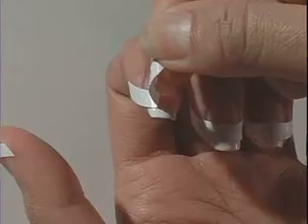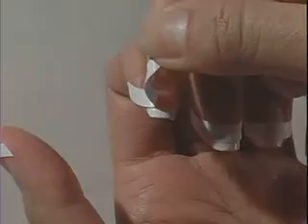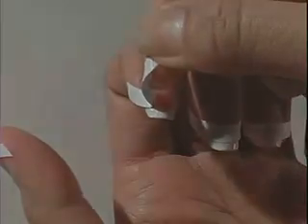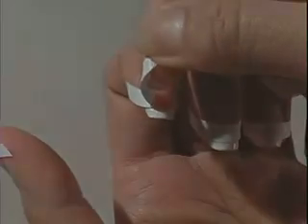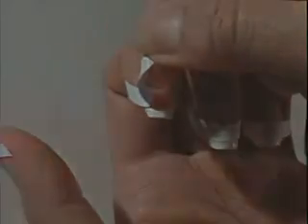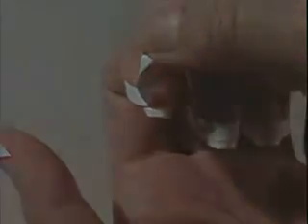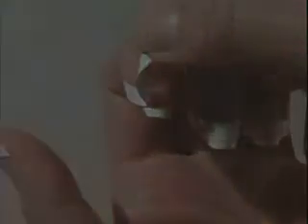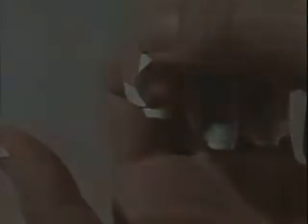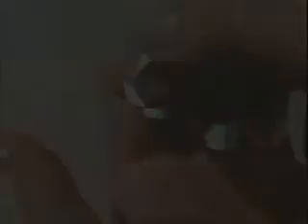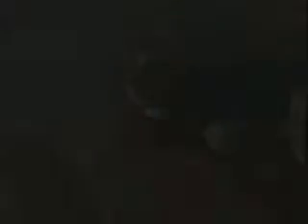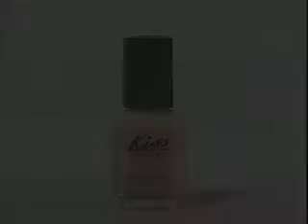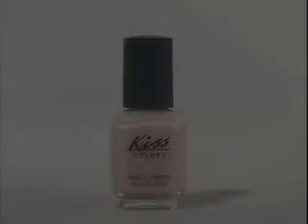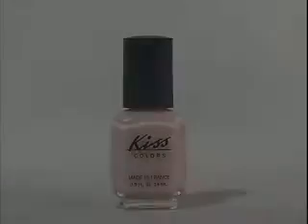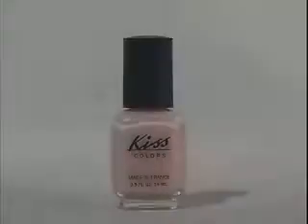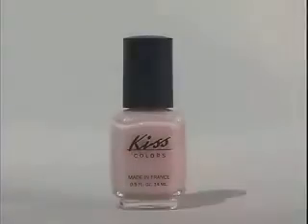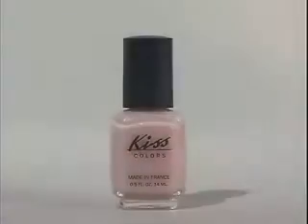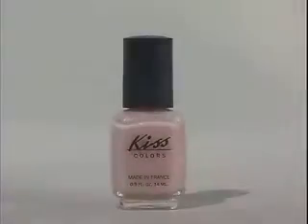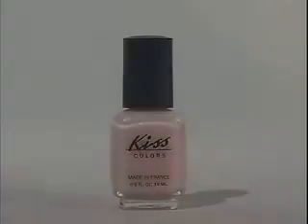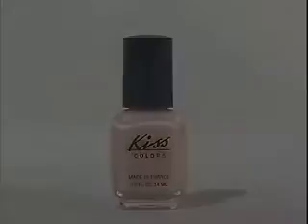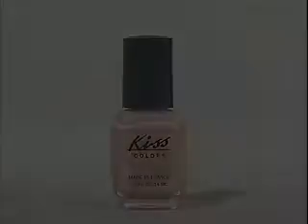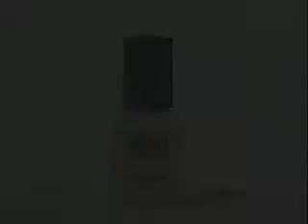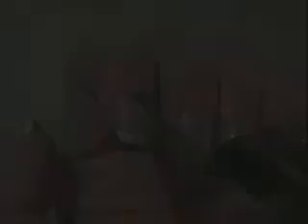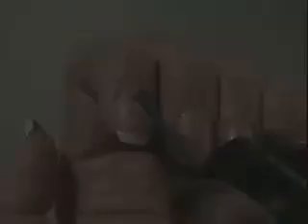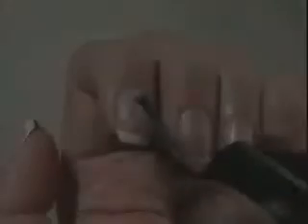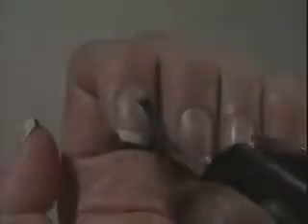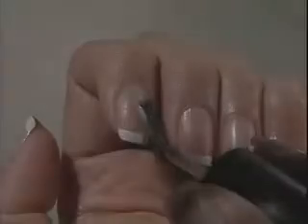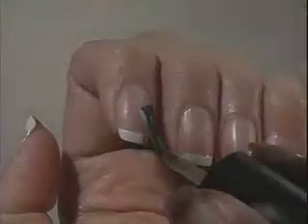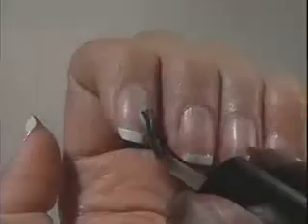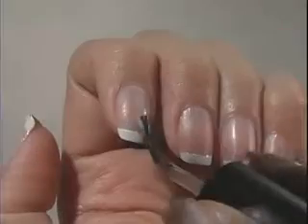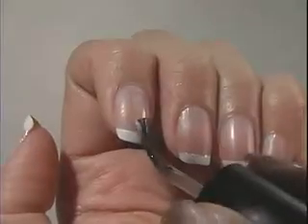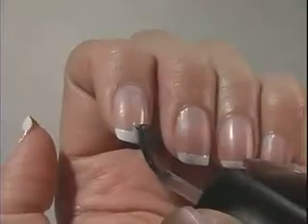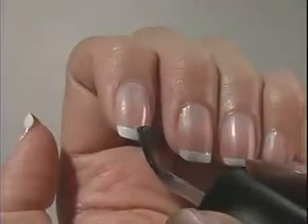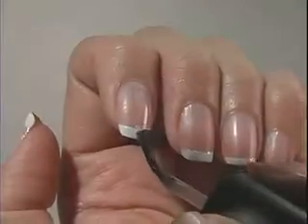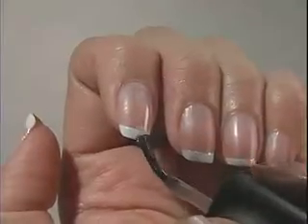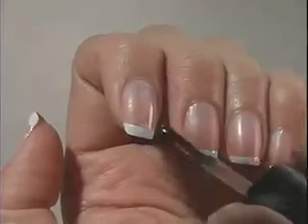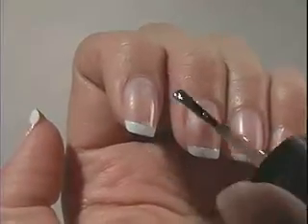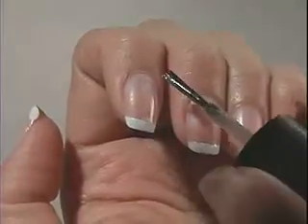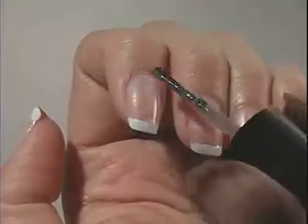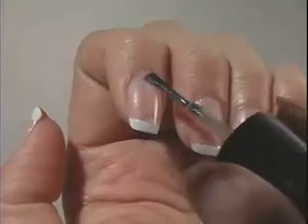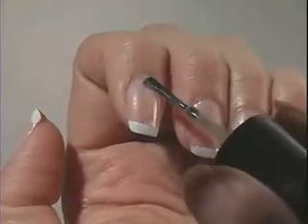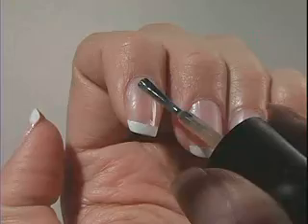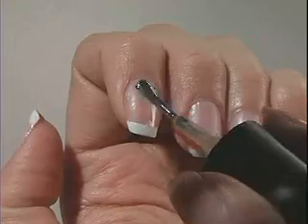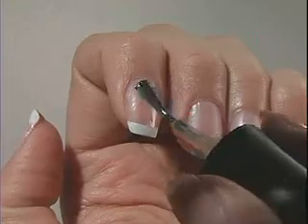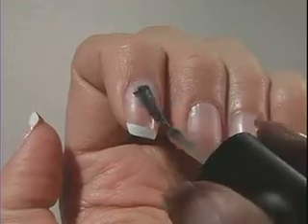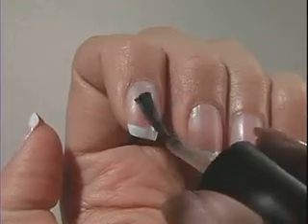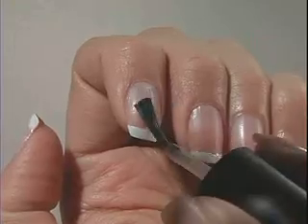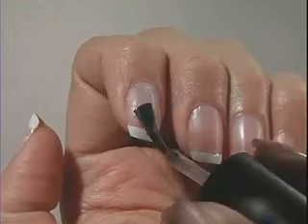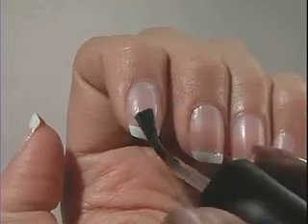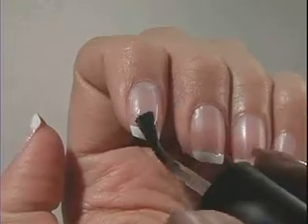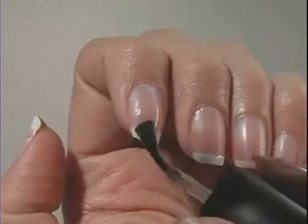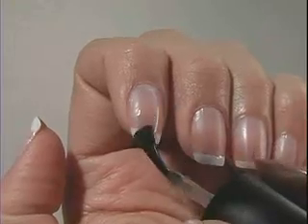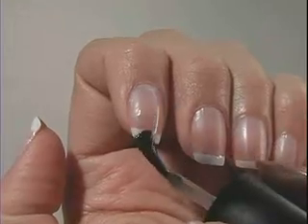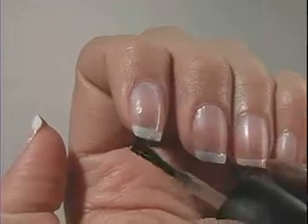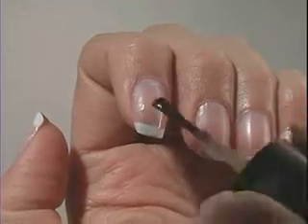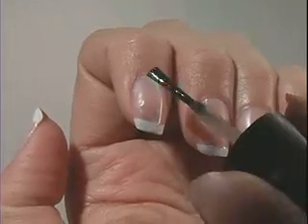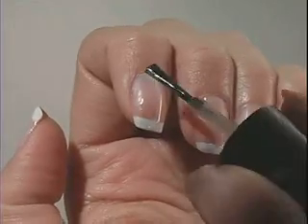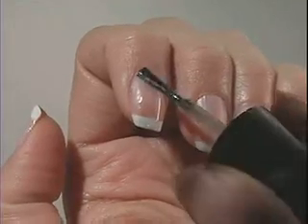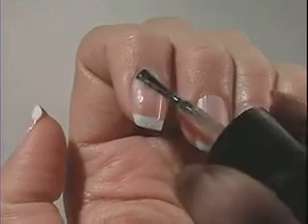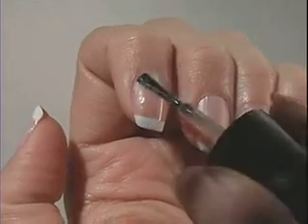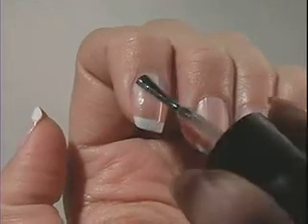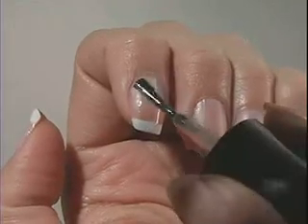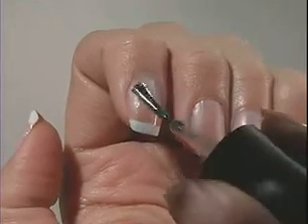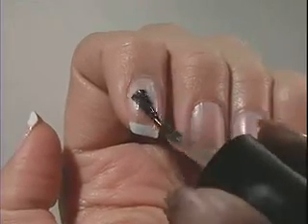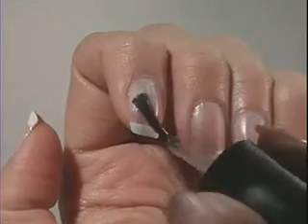Apply one or two thin coats of base polish over the entire nail. Let dry thoroughly.